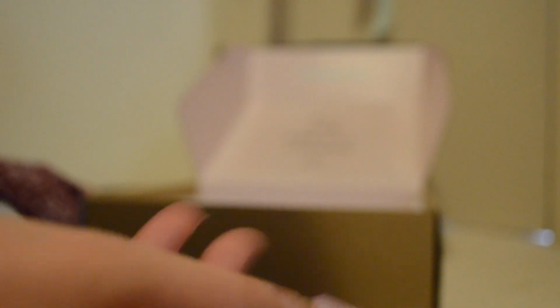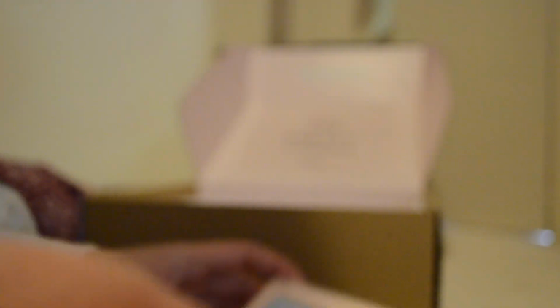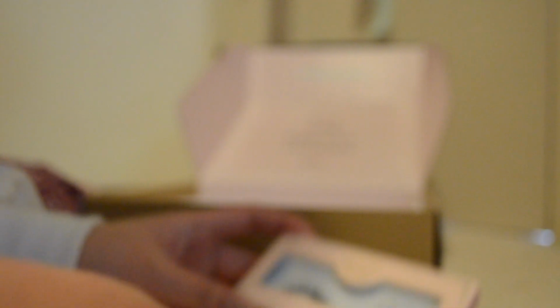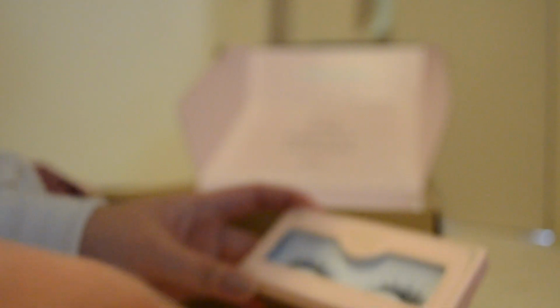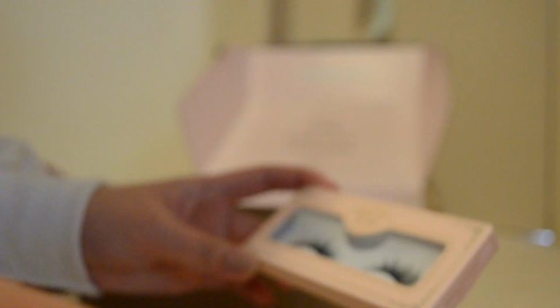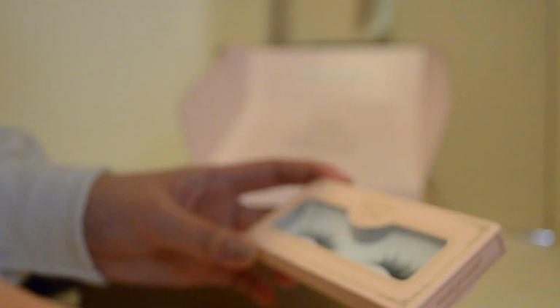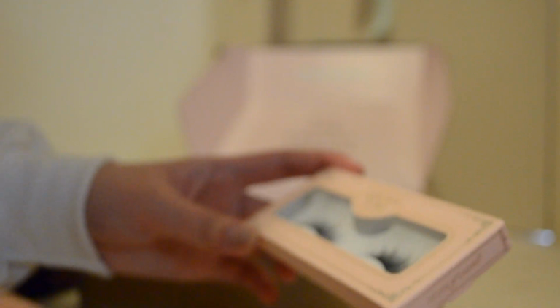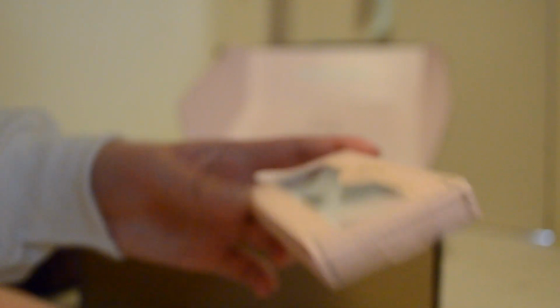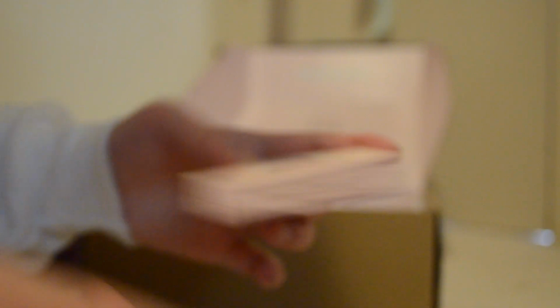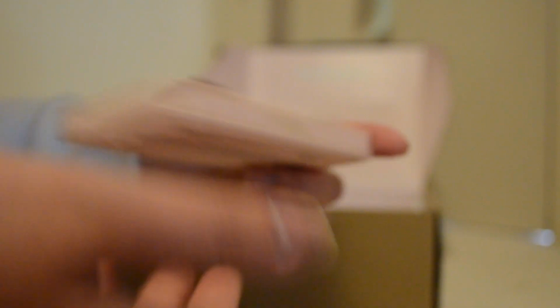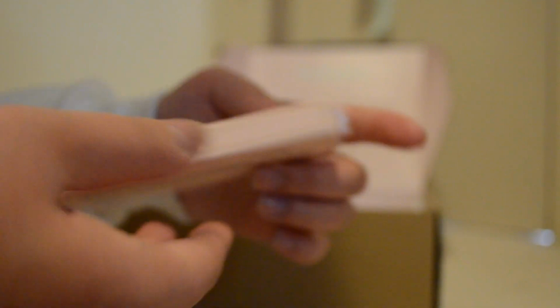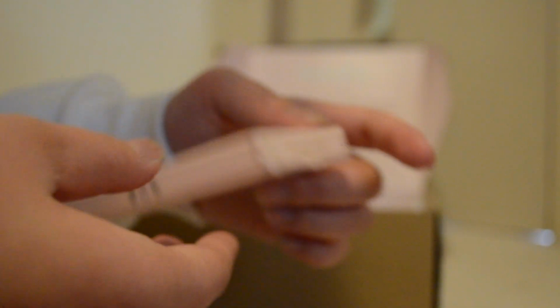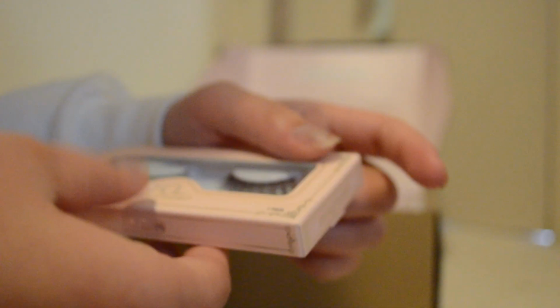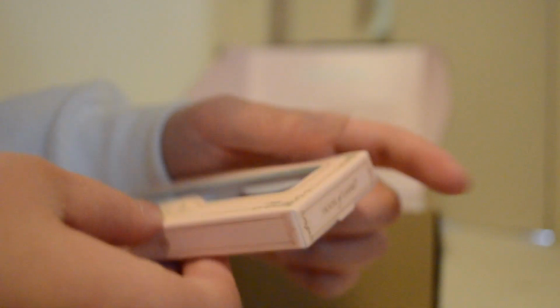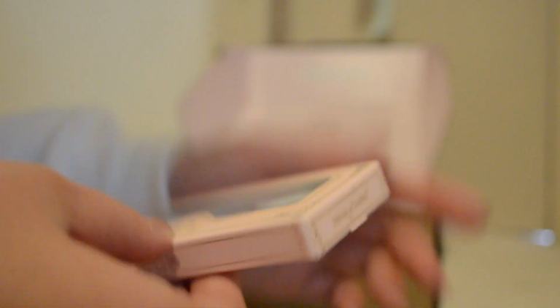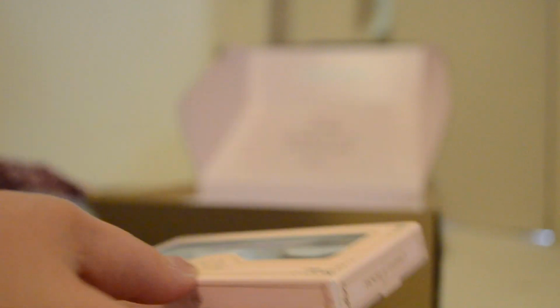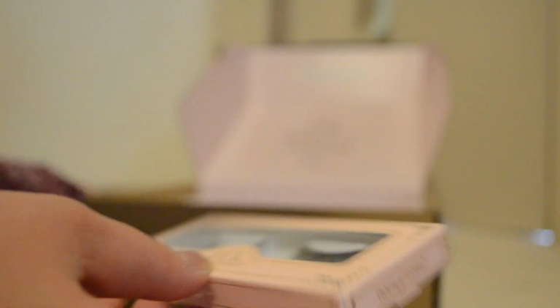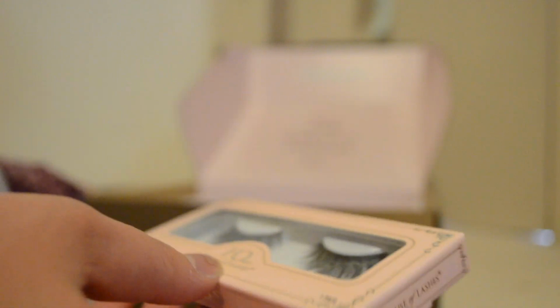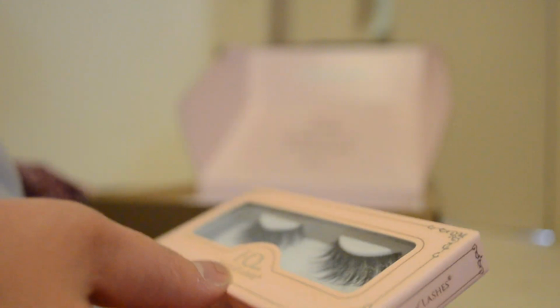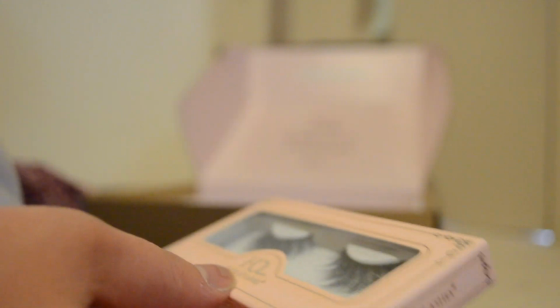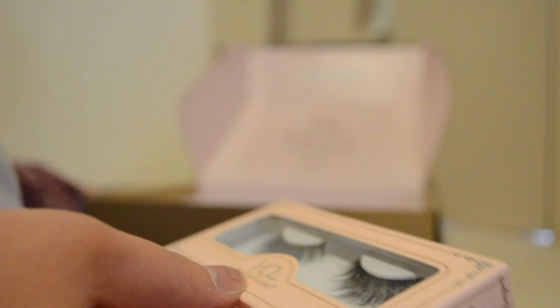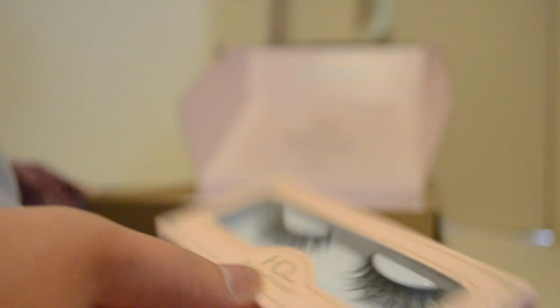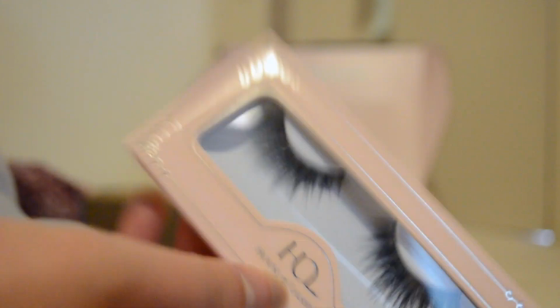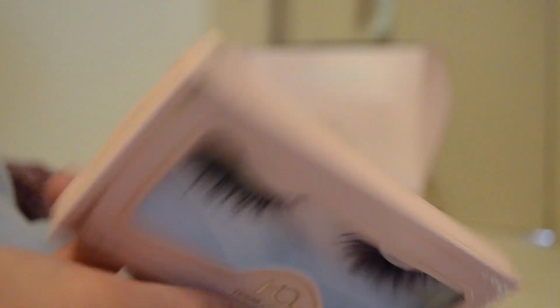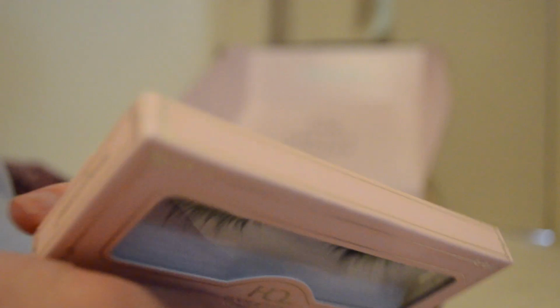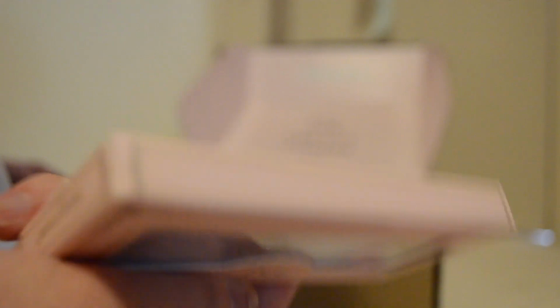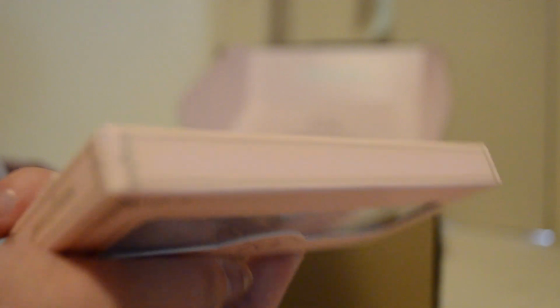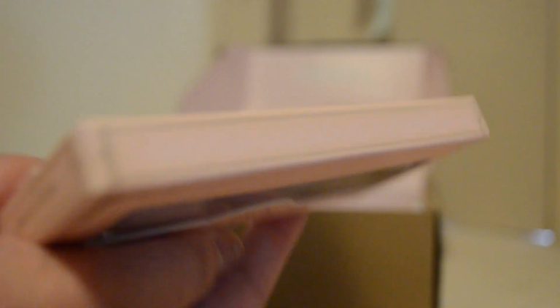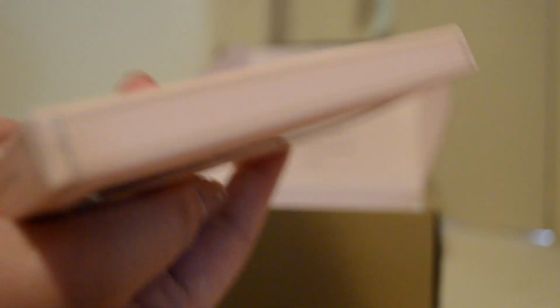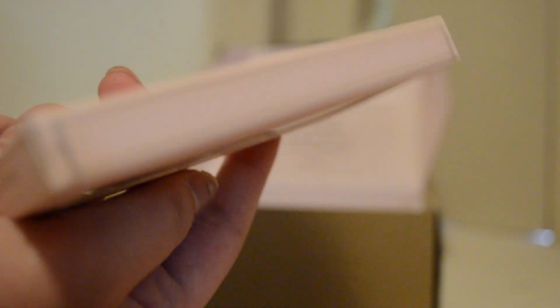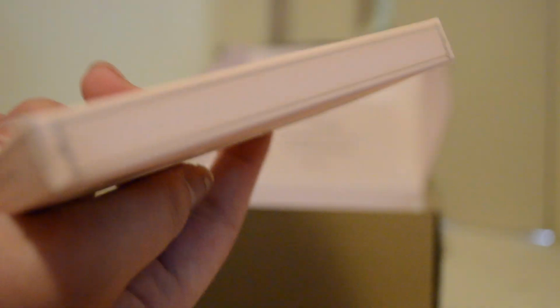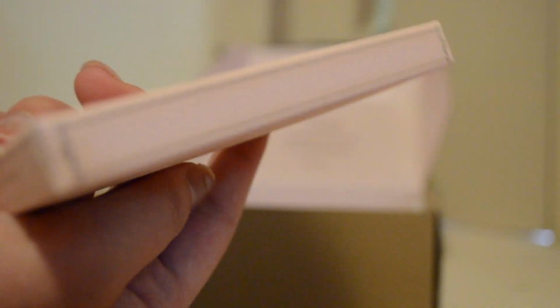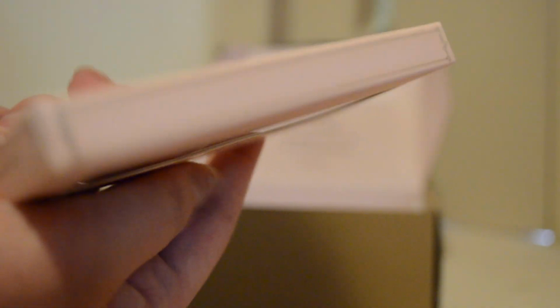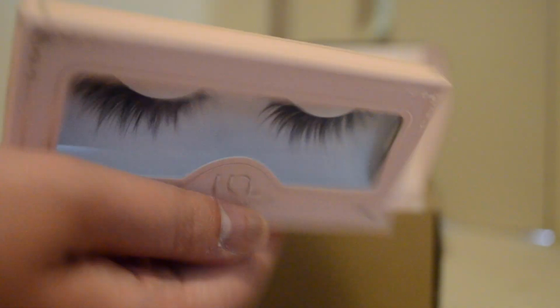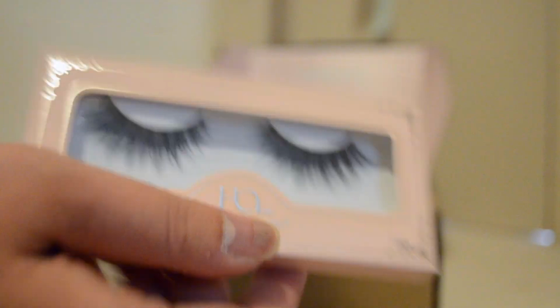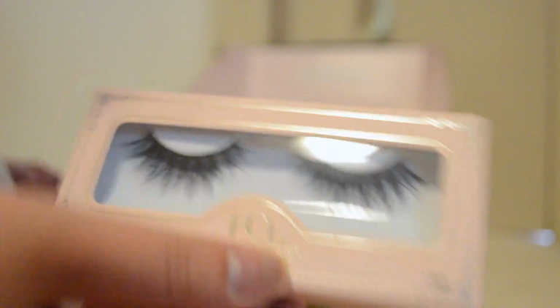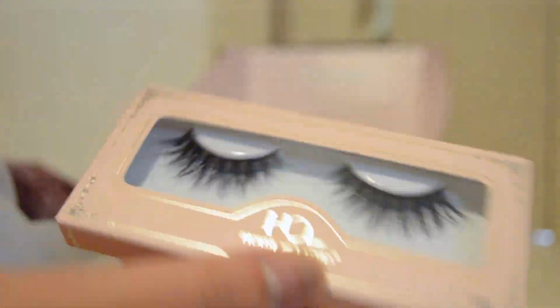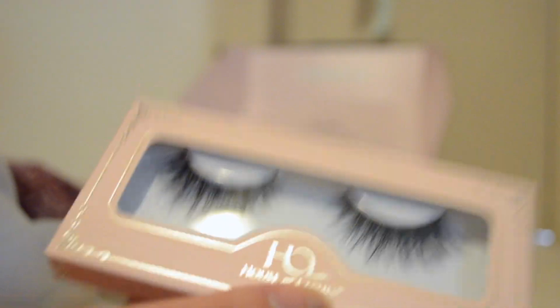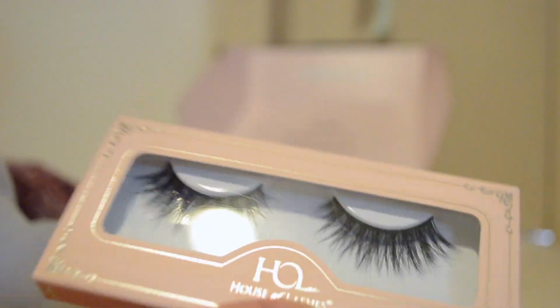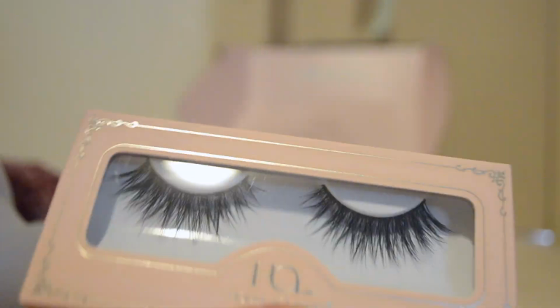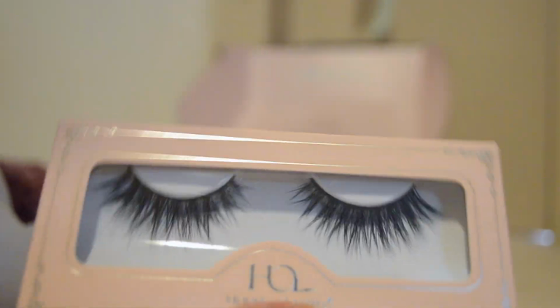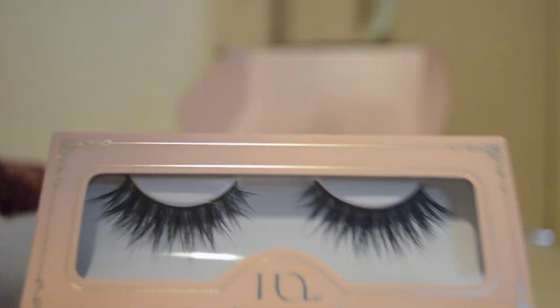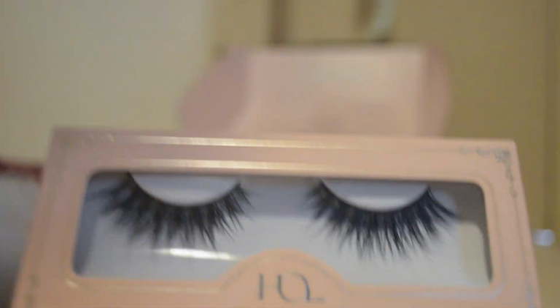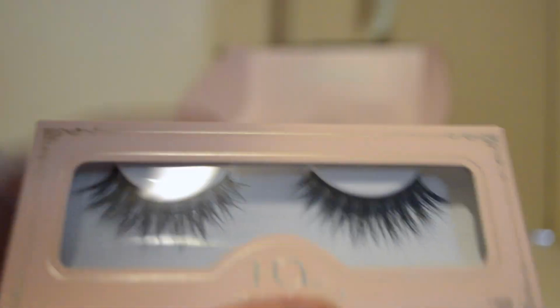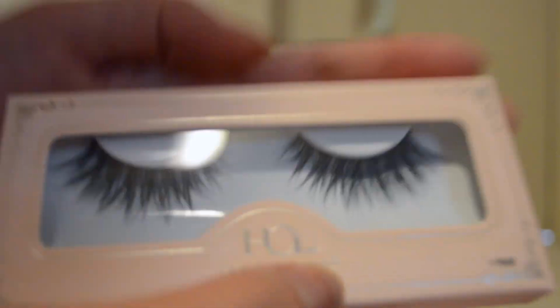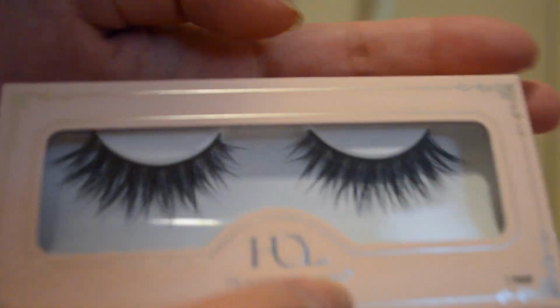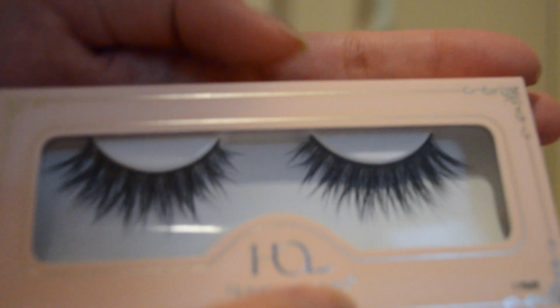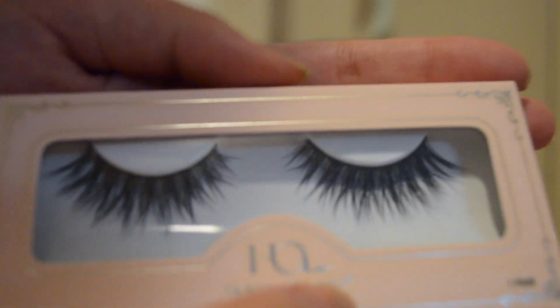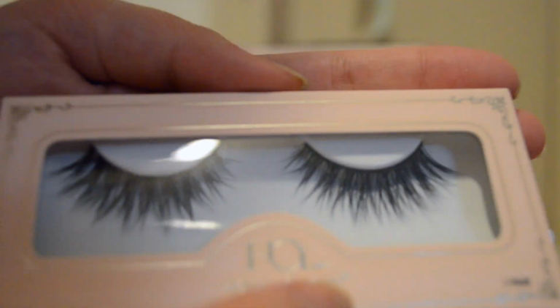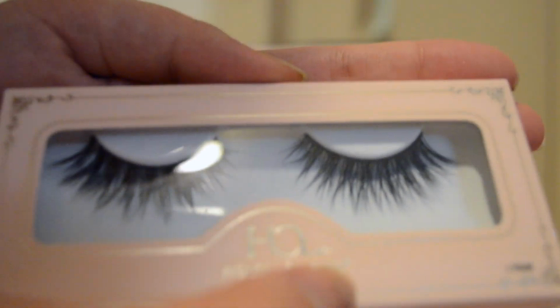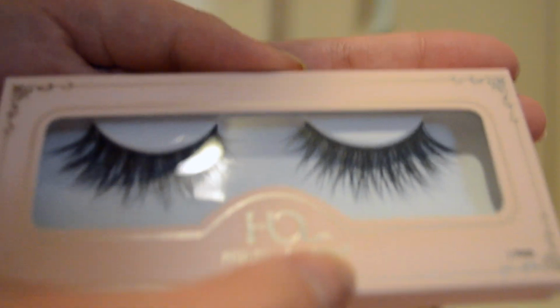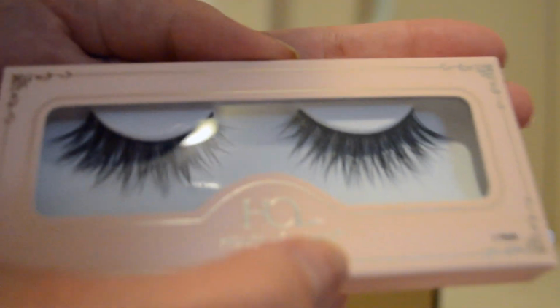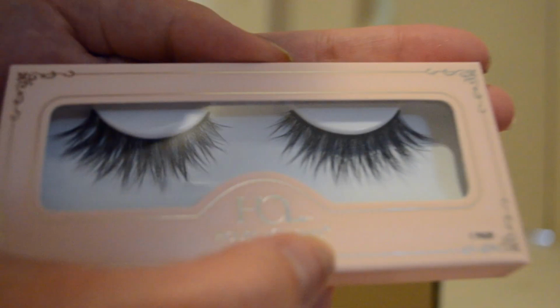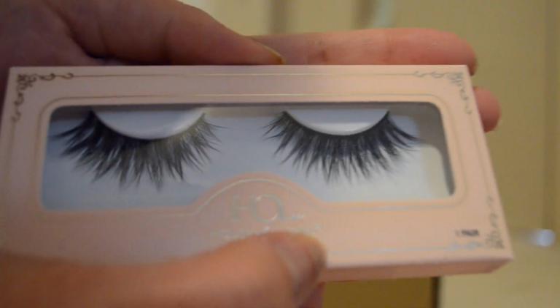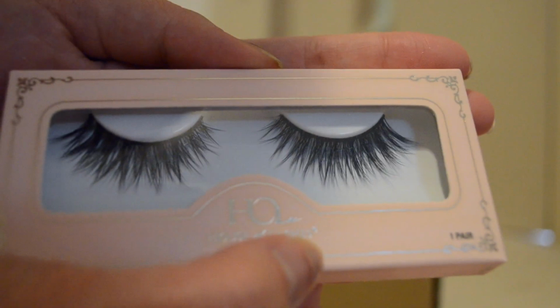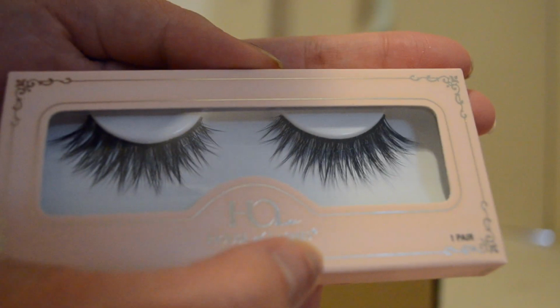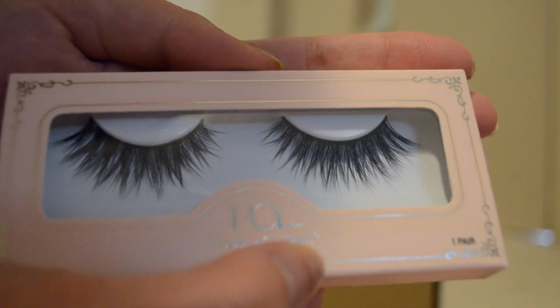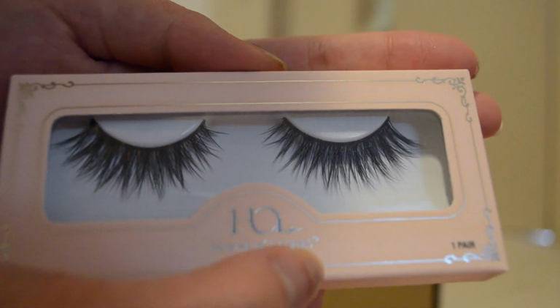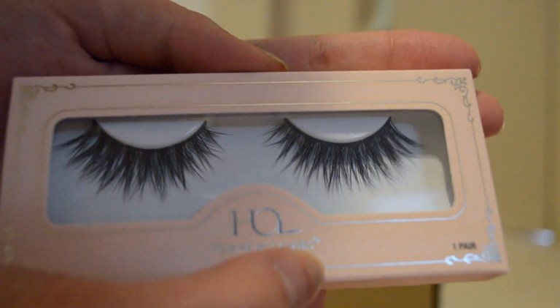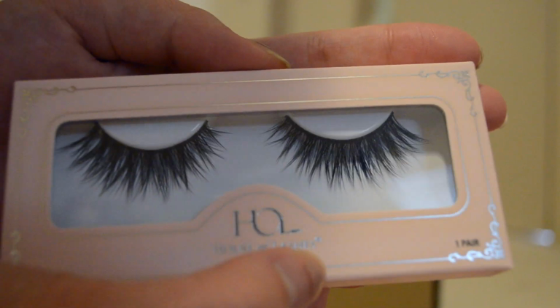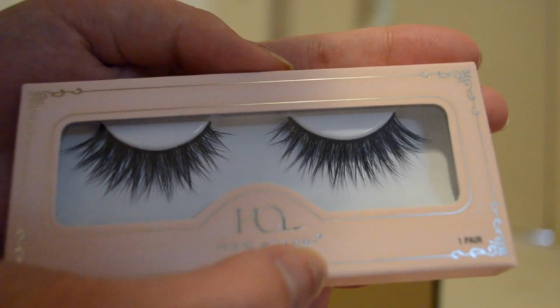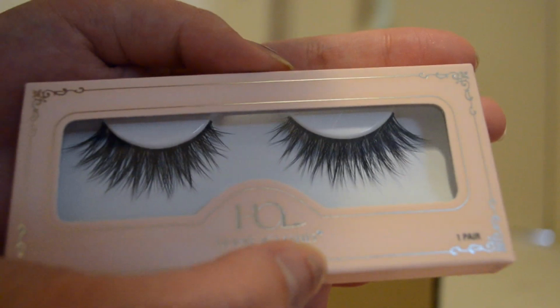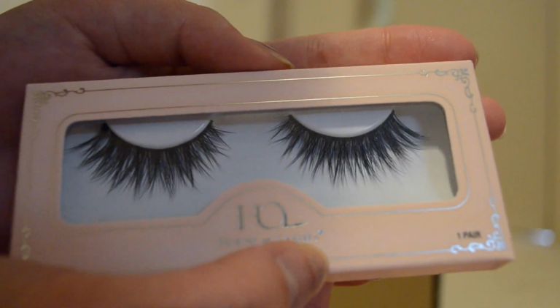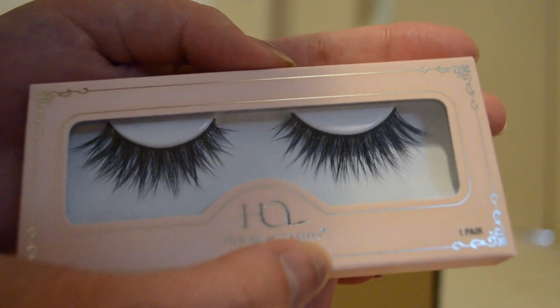Then we have the Nor Fairy Black Premium Lash Collection — this one is very black, very dense near the lash line. Super pretty. These ones are also very cute — these are the Featherette Premium Collection. These ones are kind of short. And then these ones are the Iconic Lights — so I have two of those.